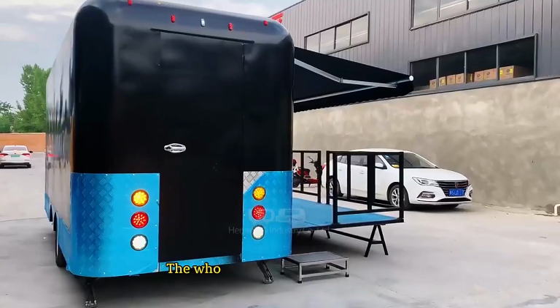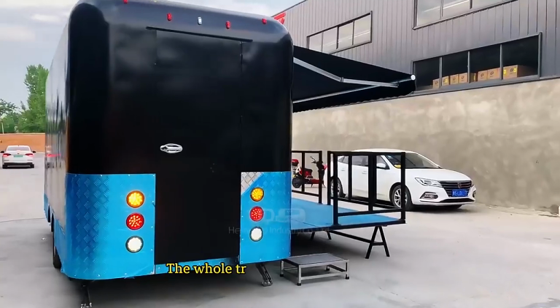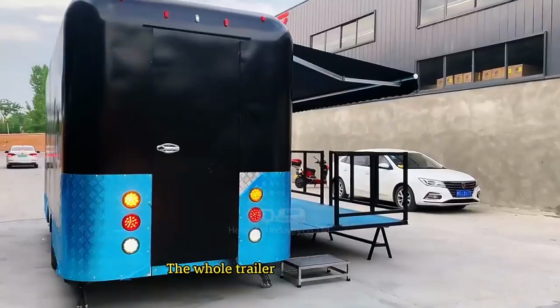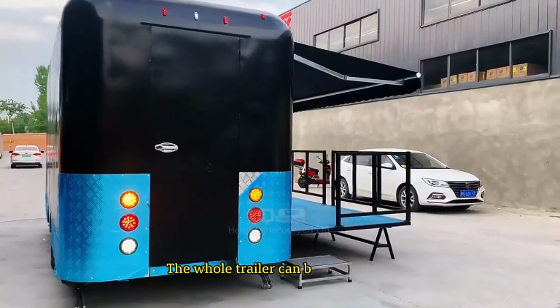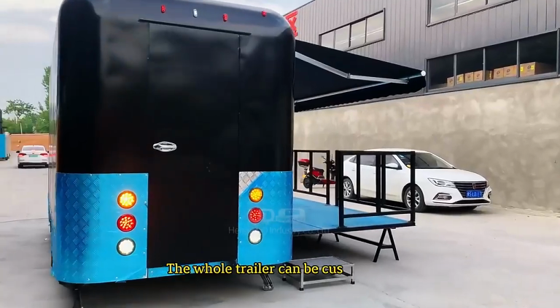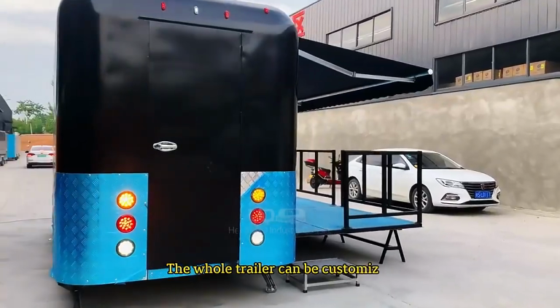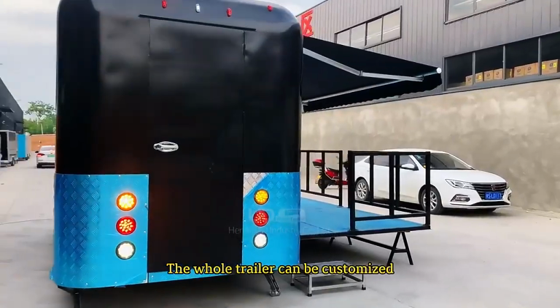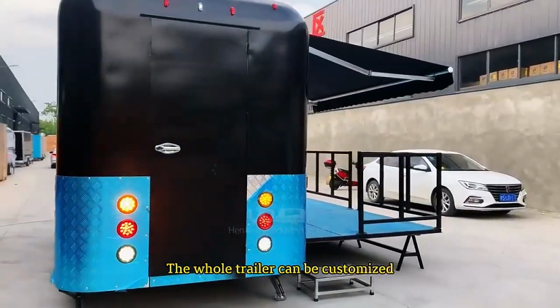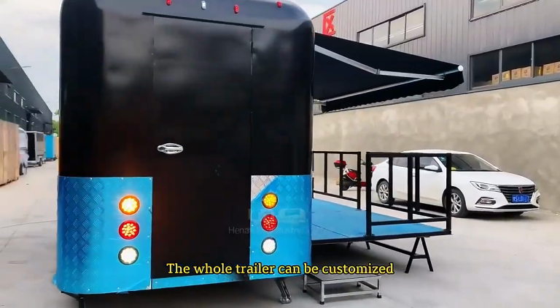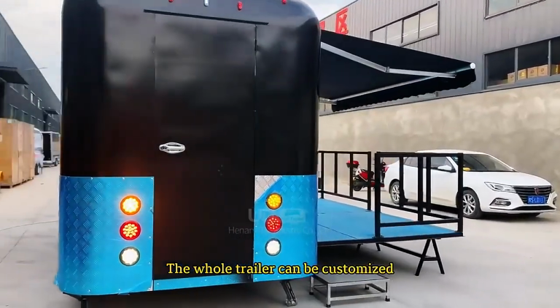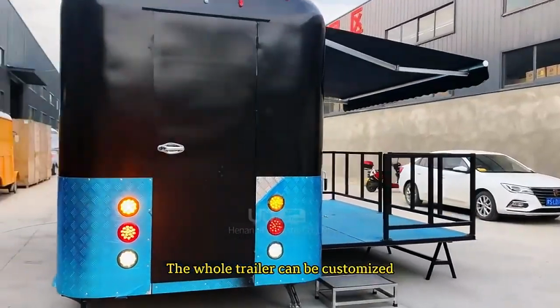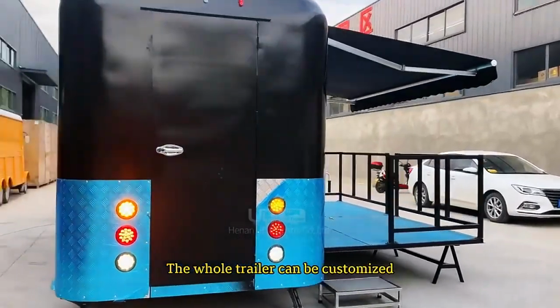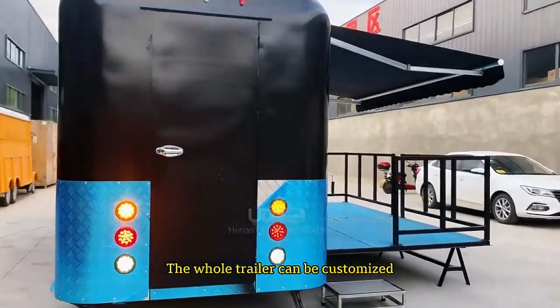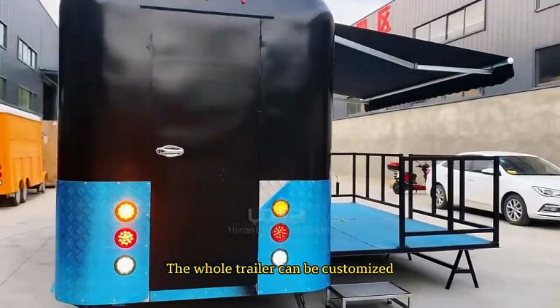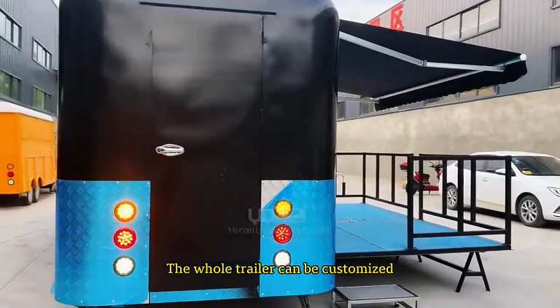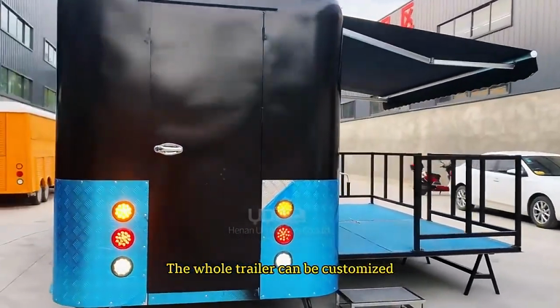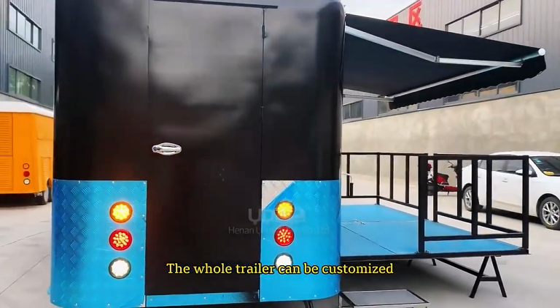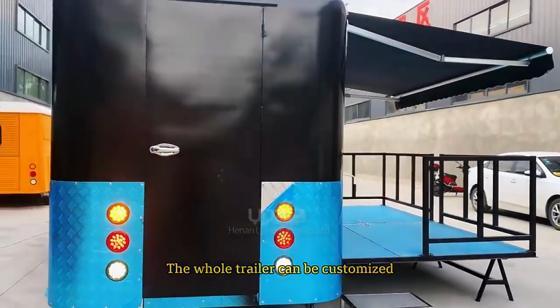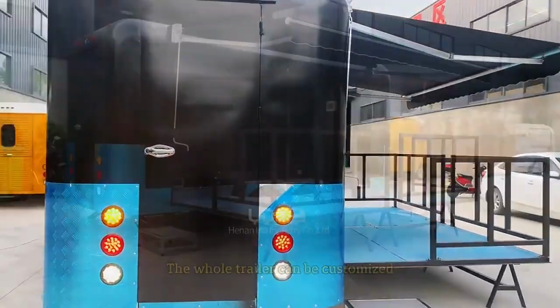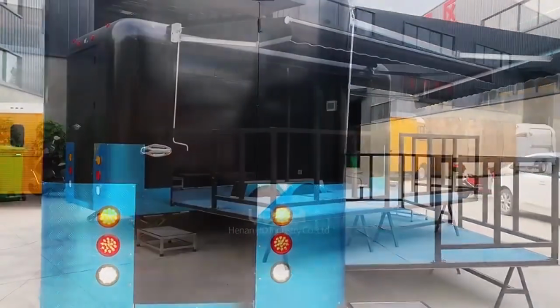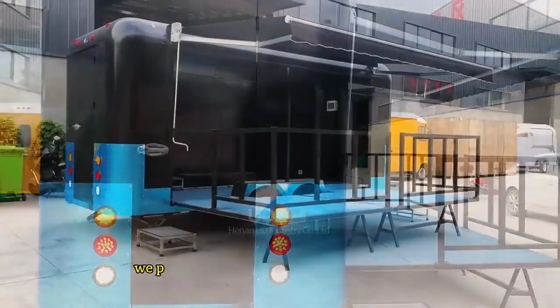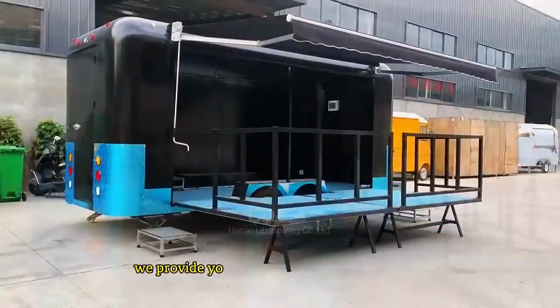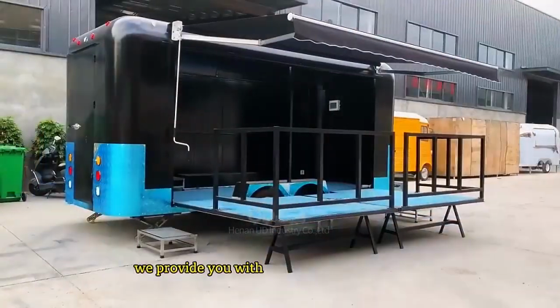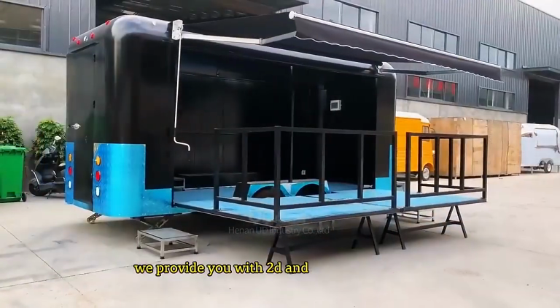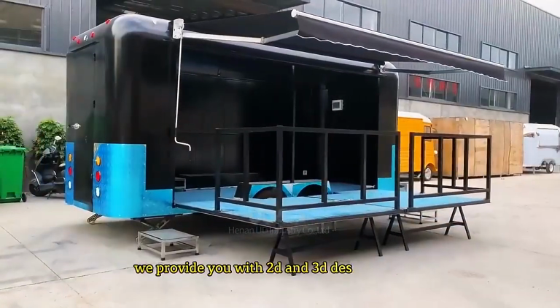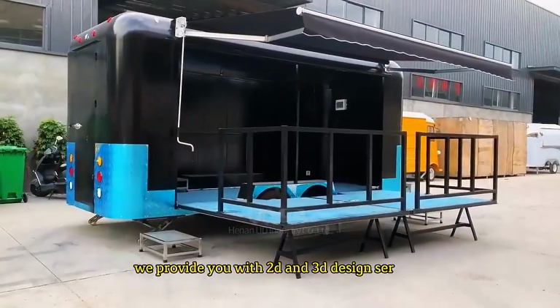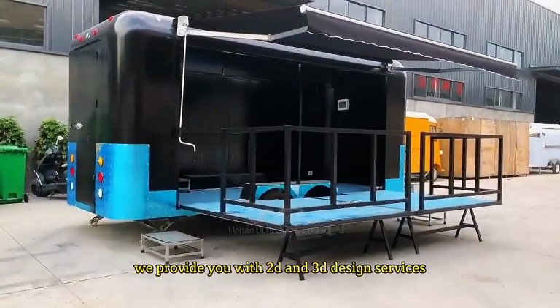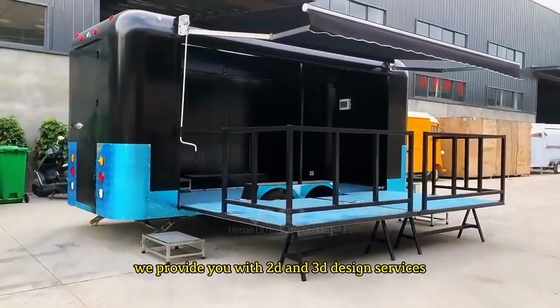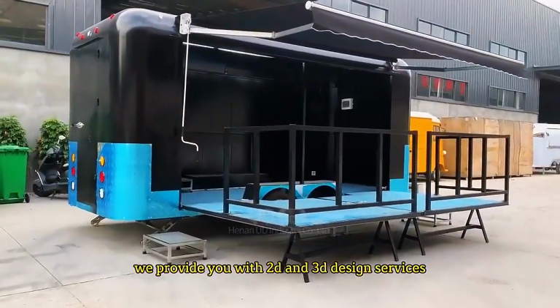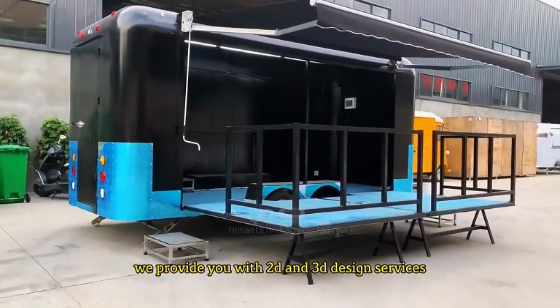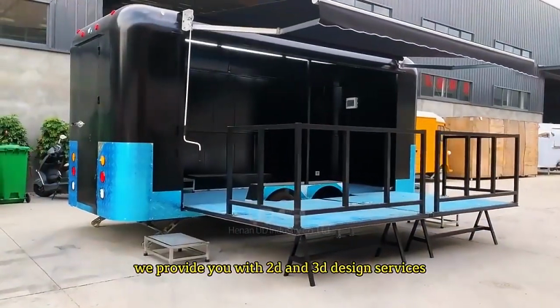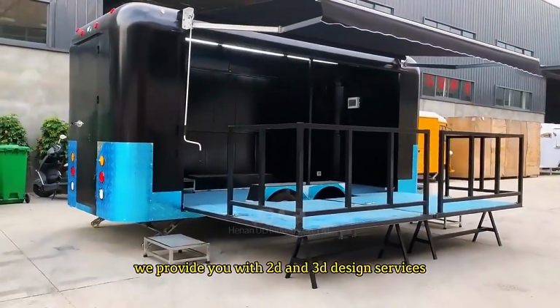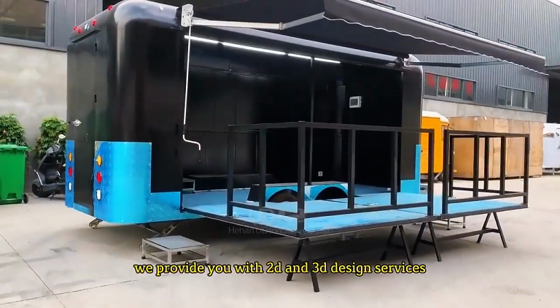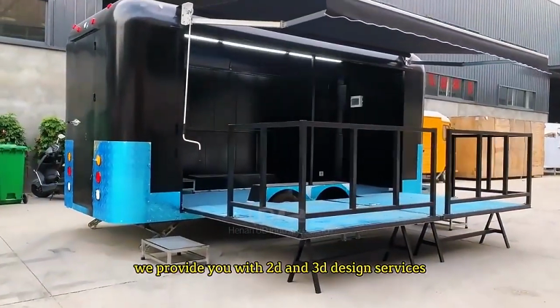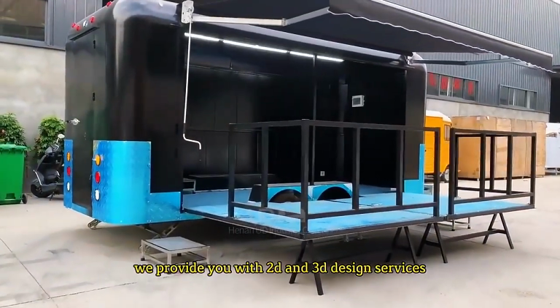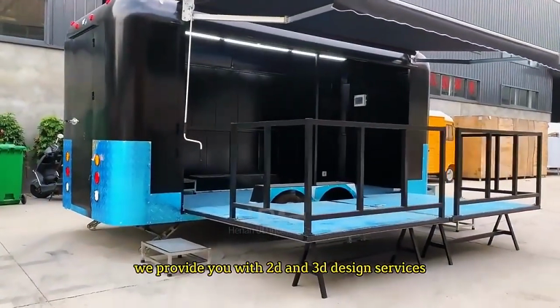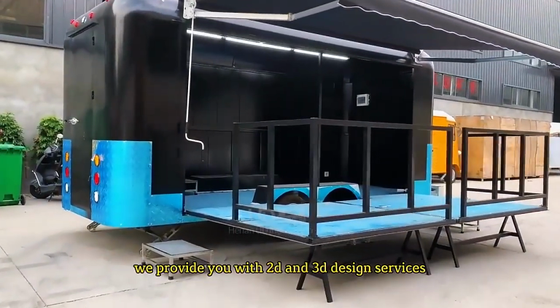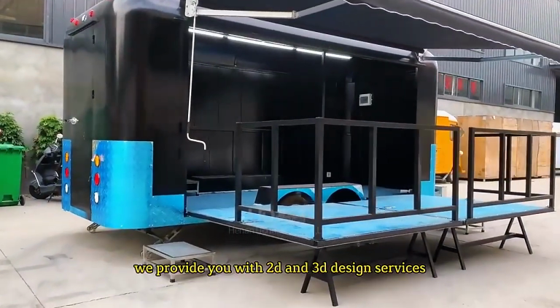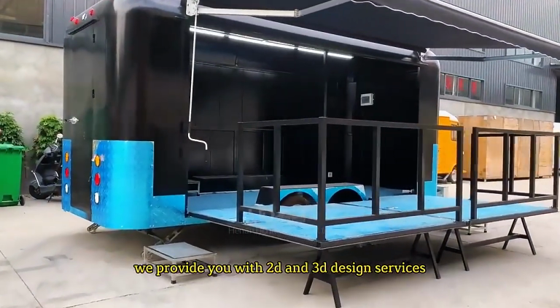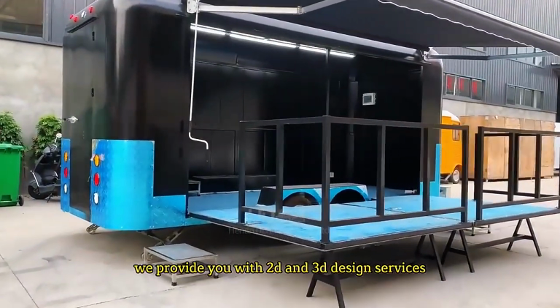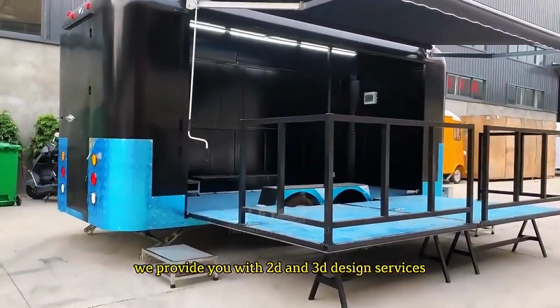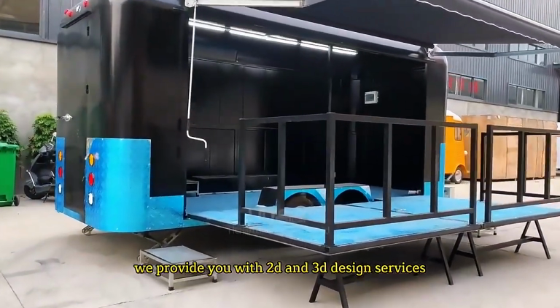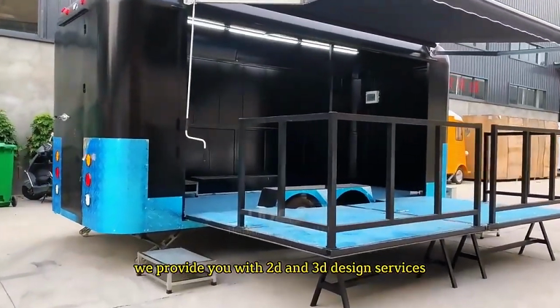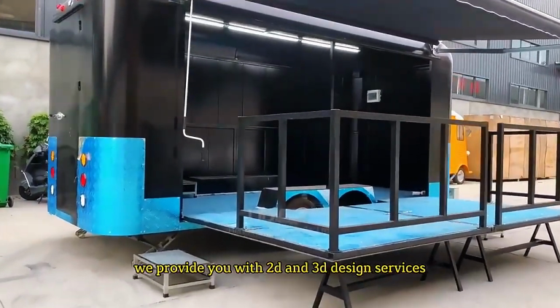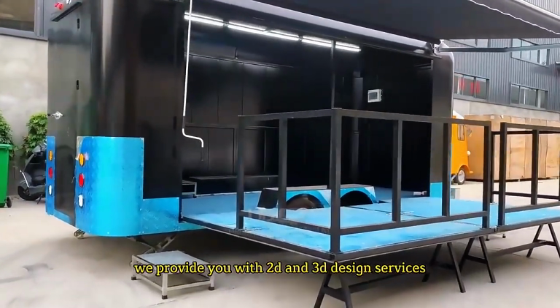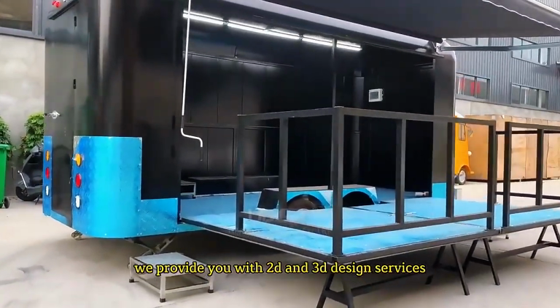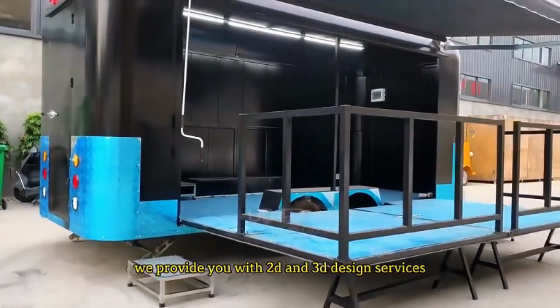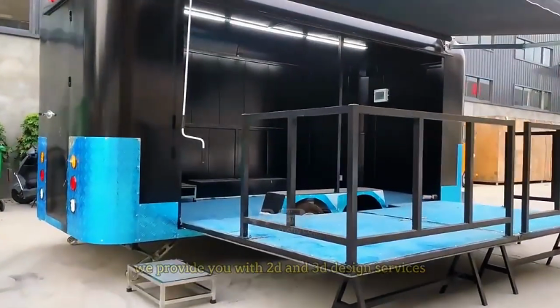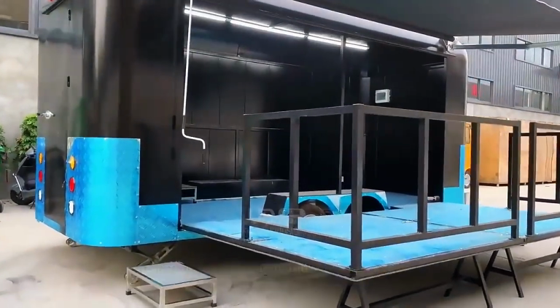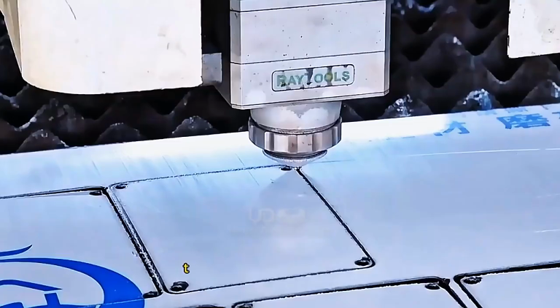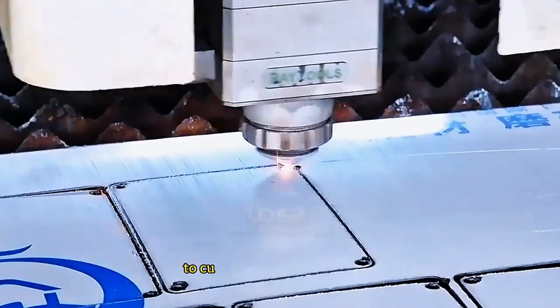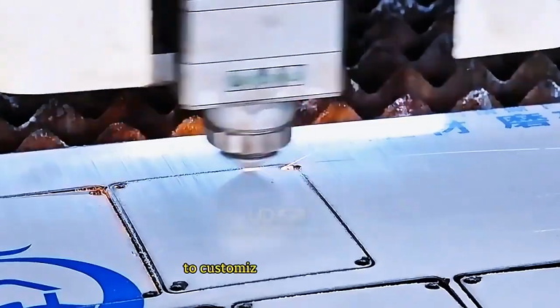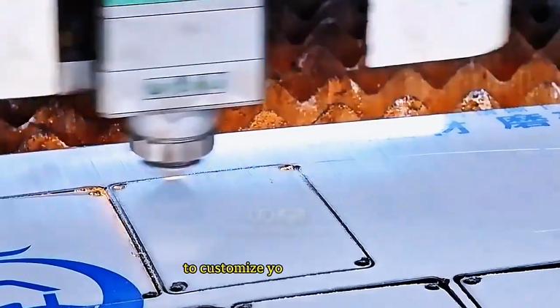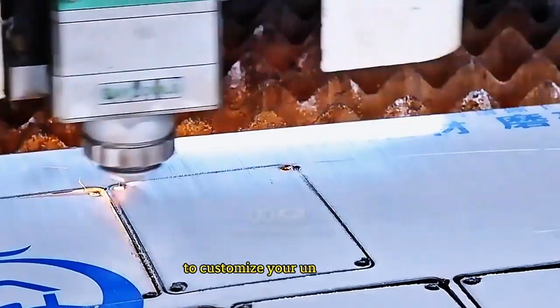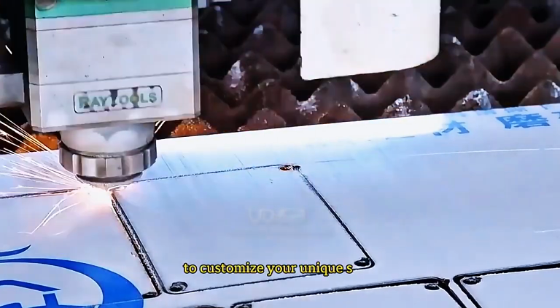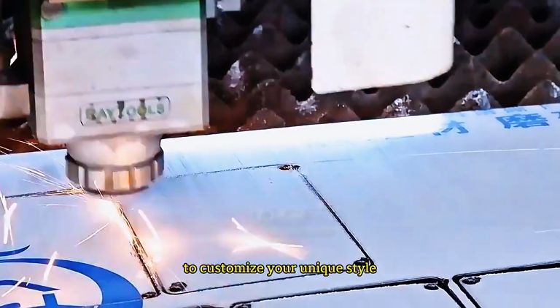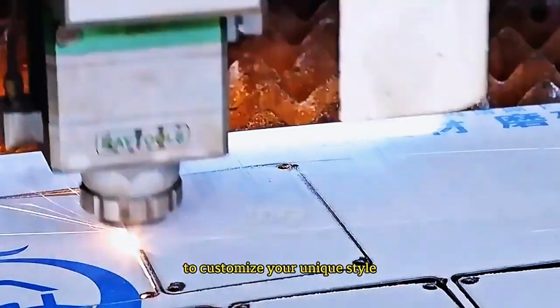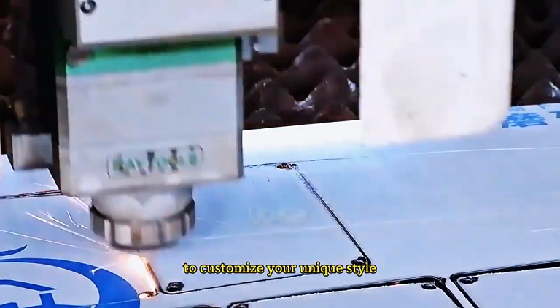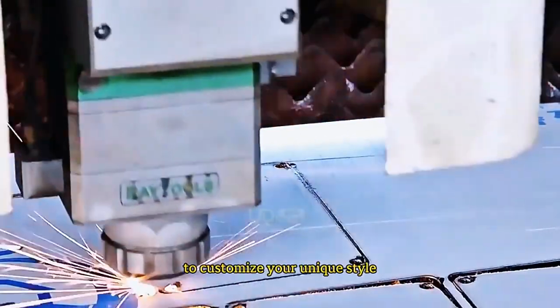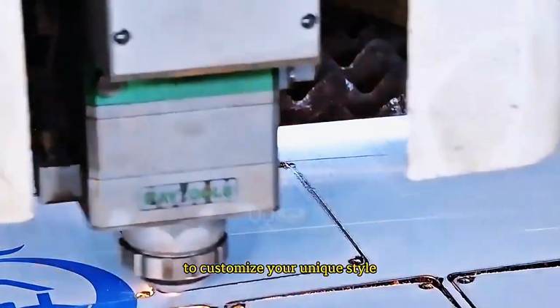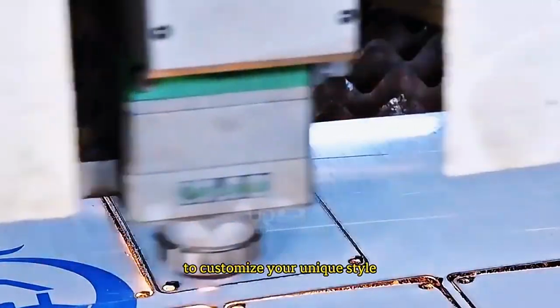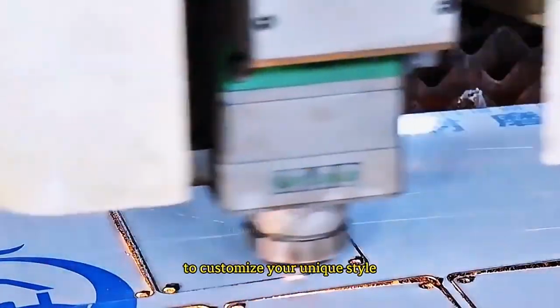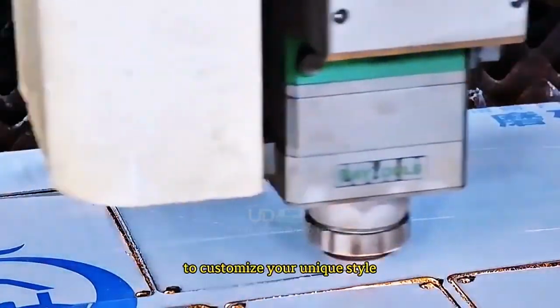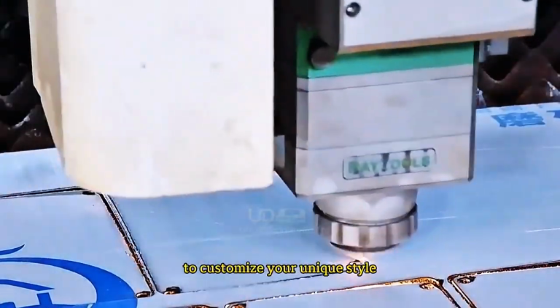The whole trailer can be customized. We provide you with 2D and 3D design services to customize your unique style.